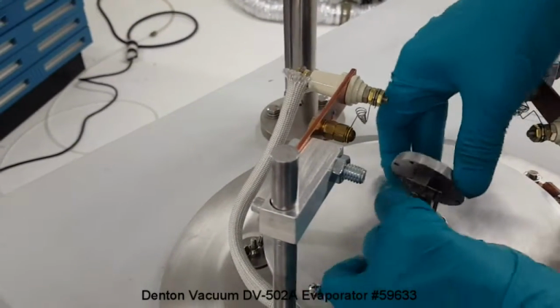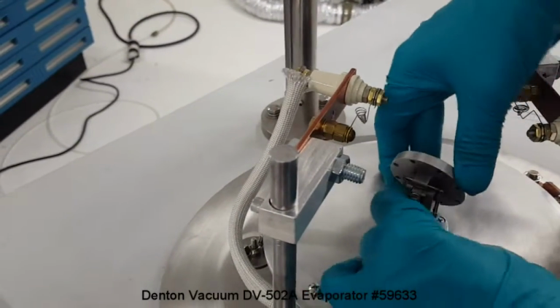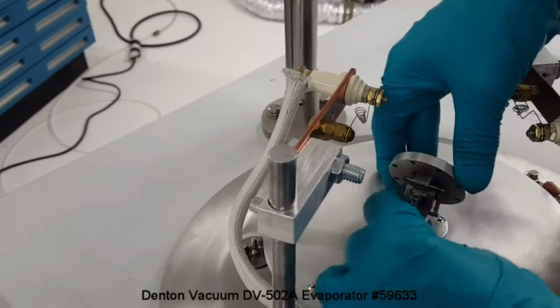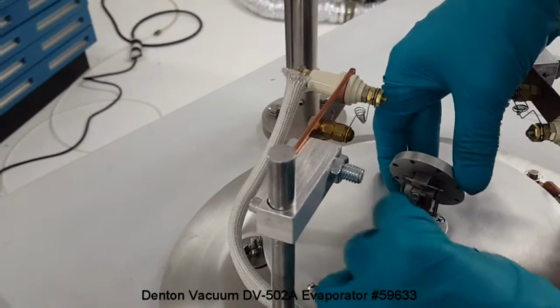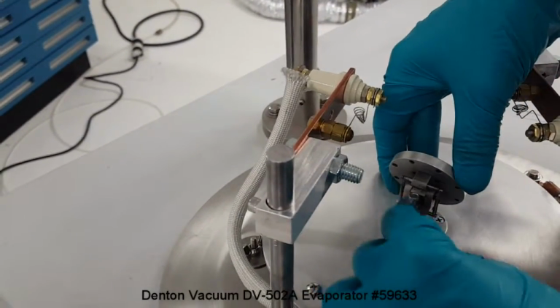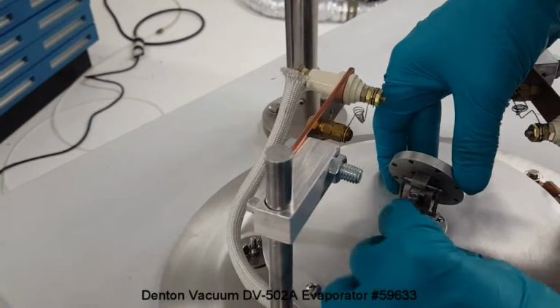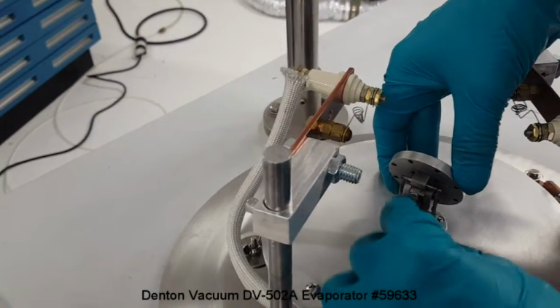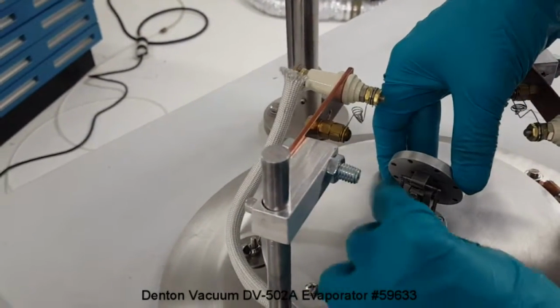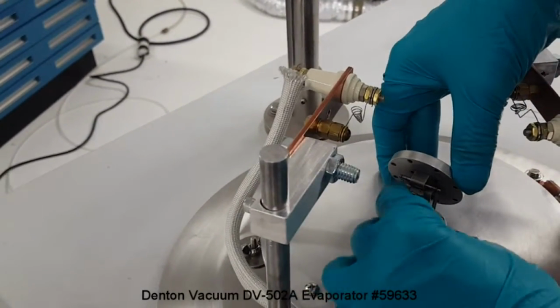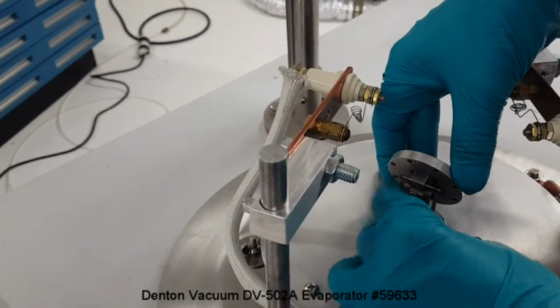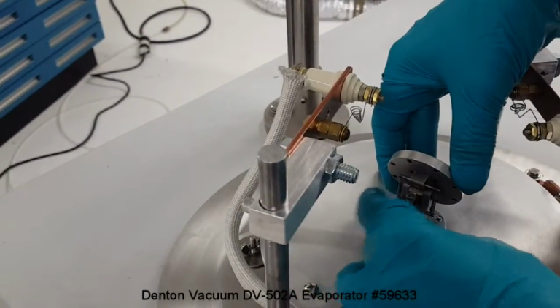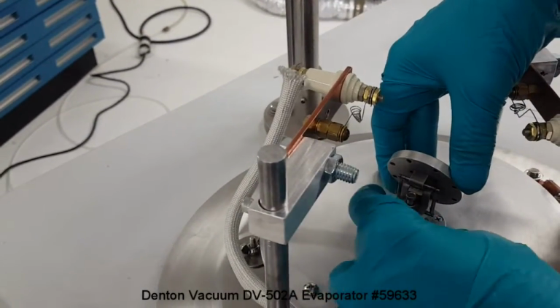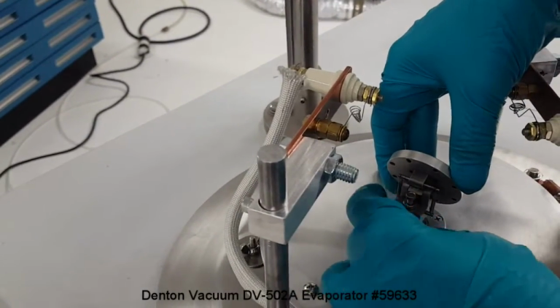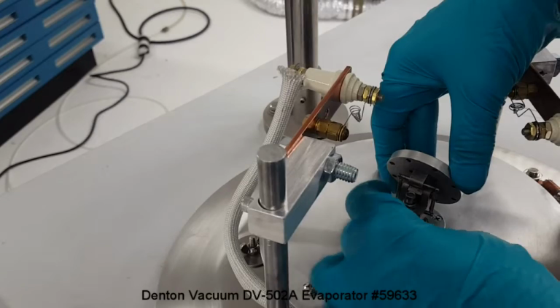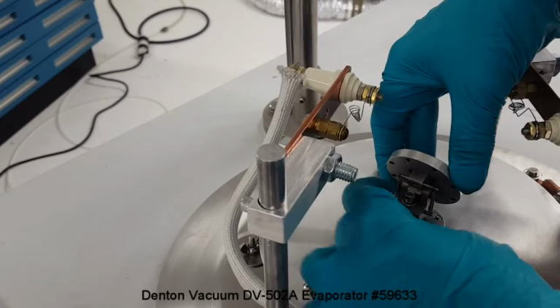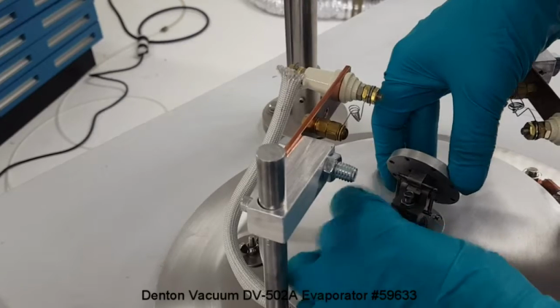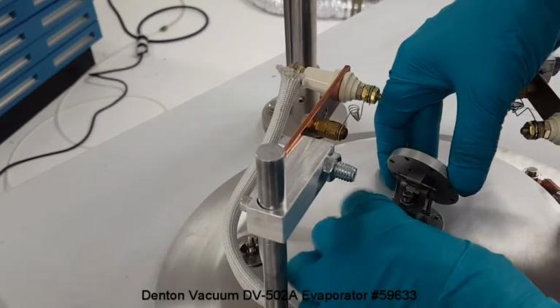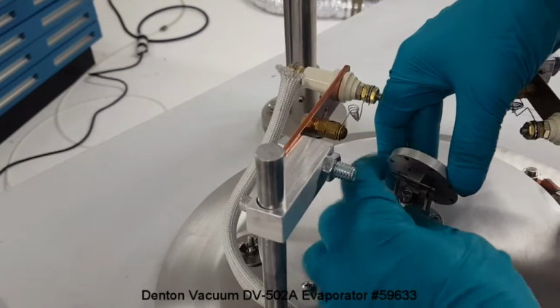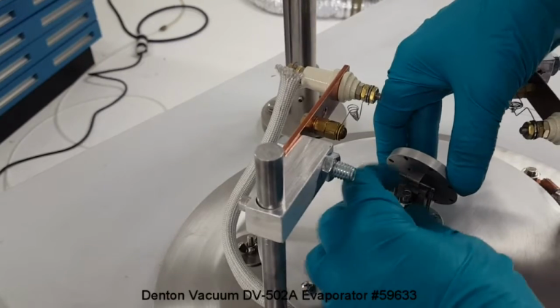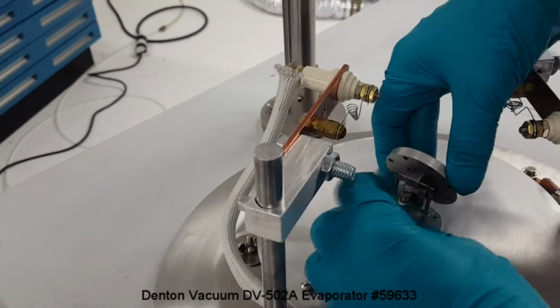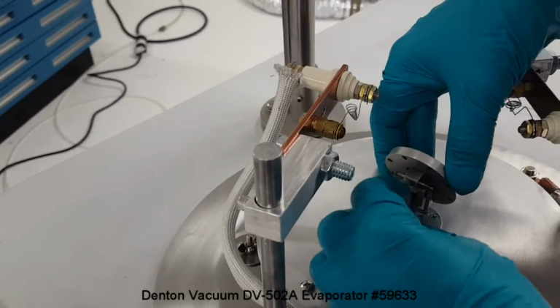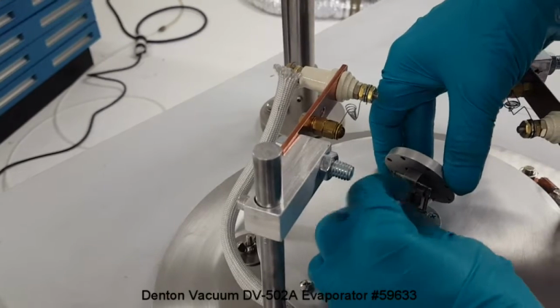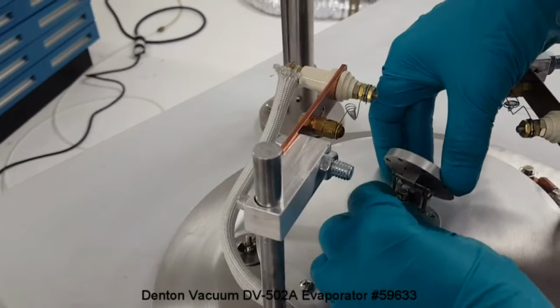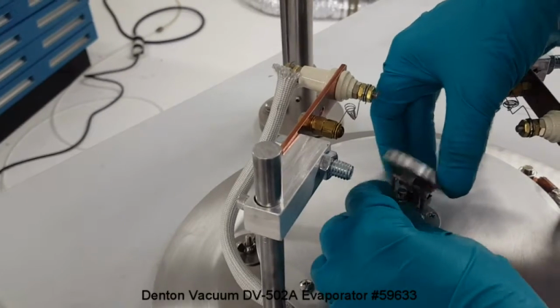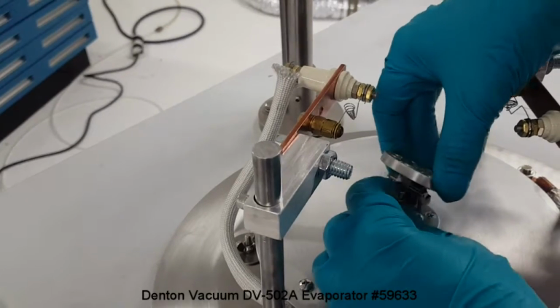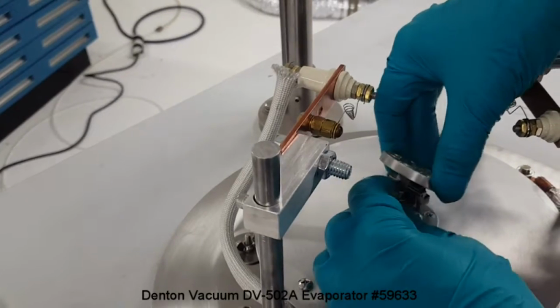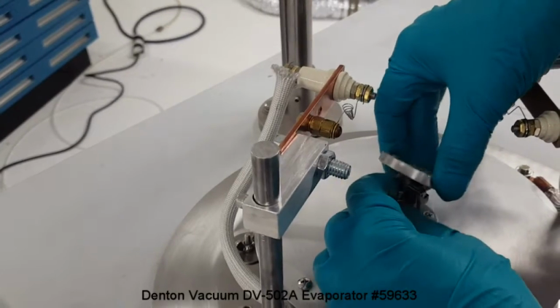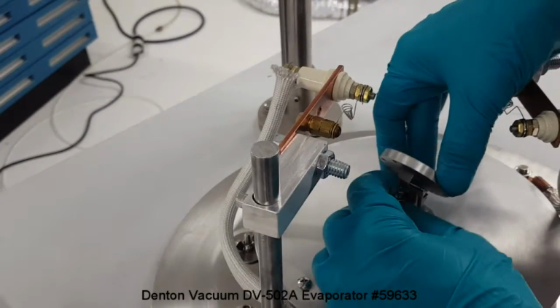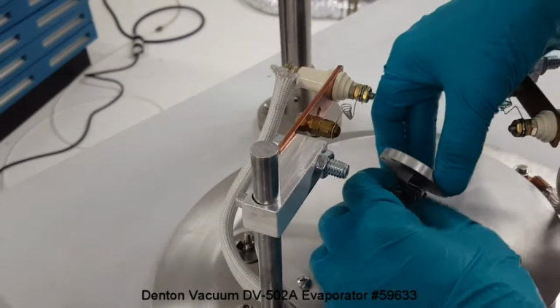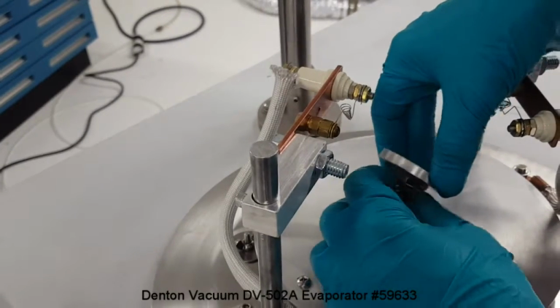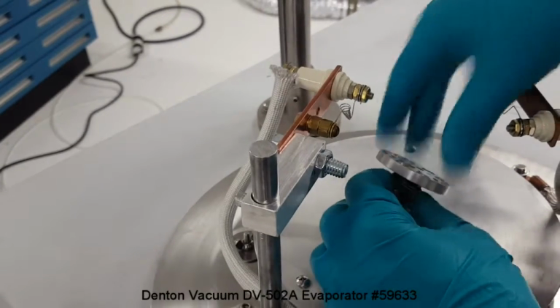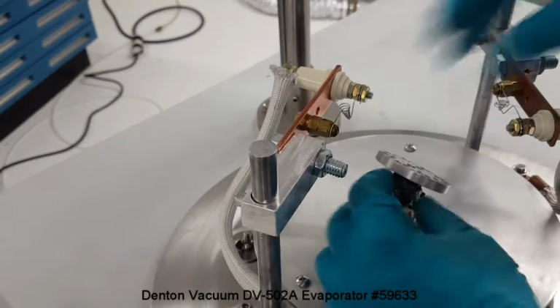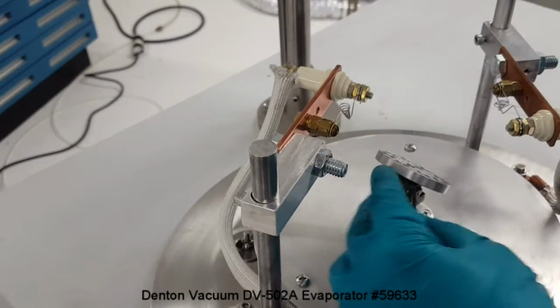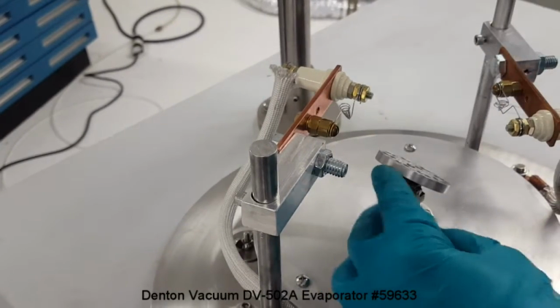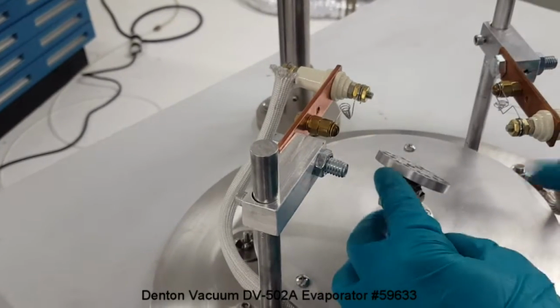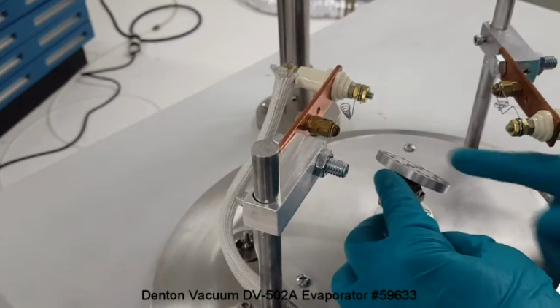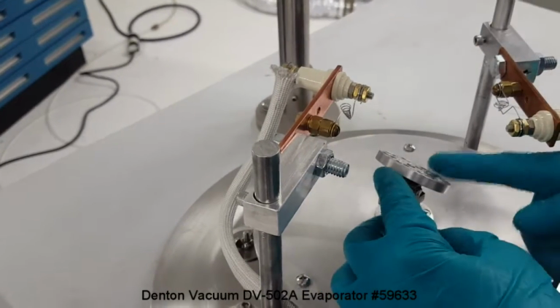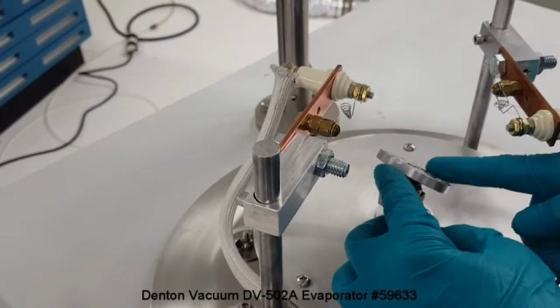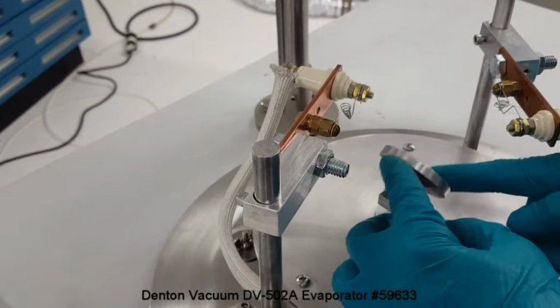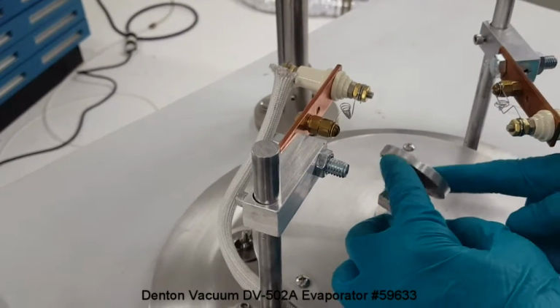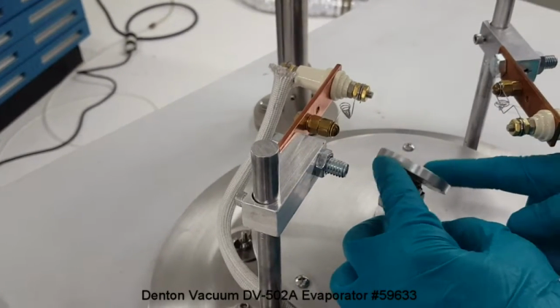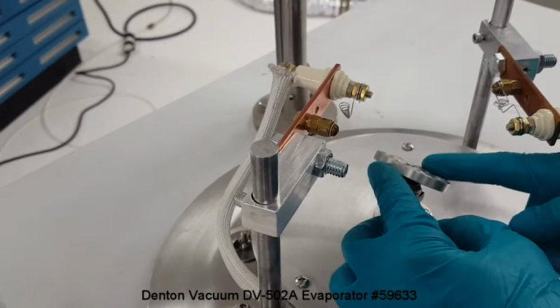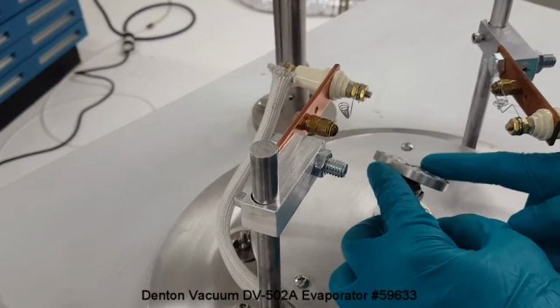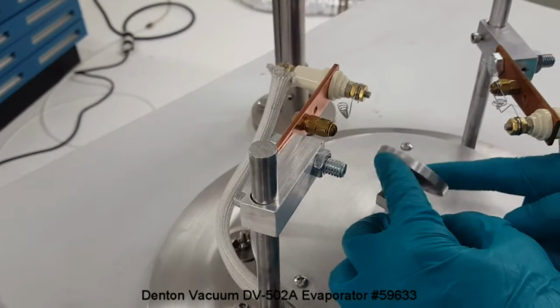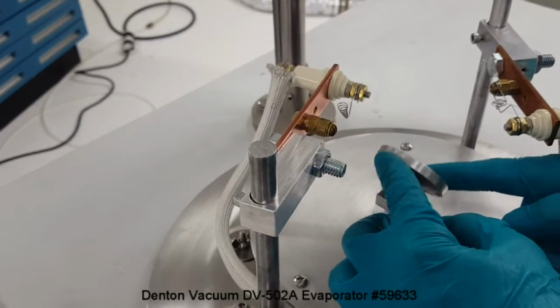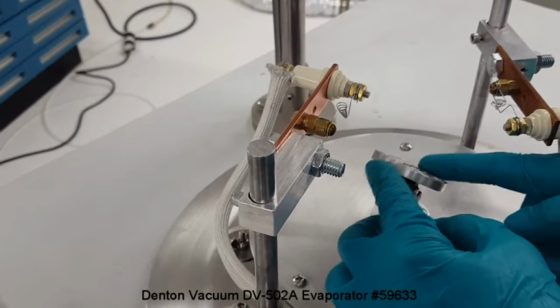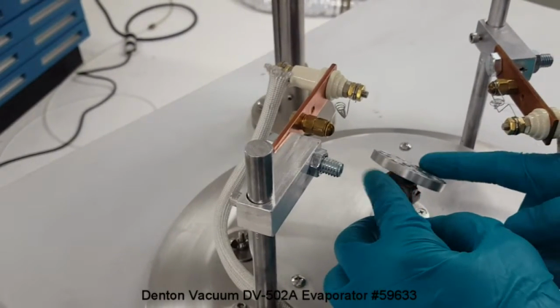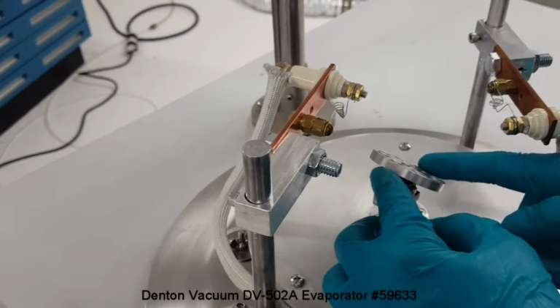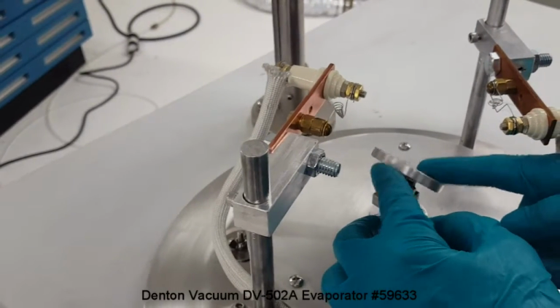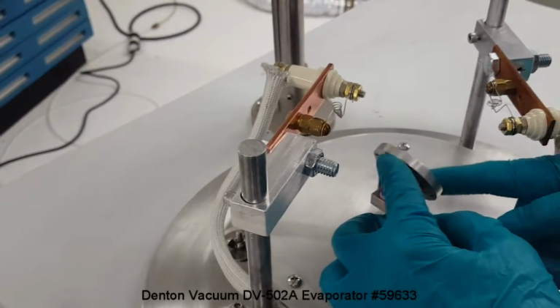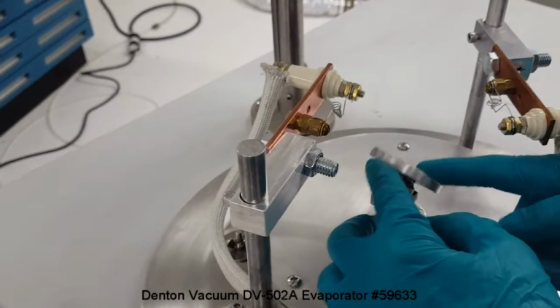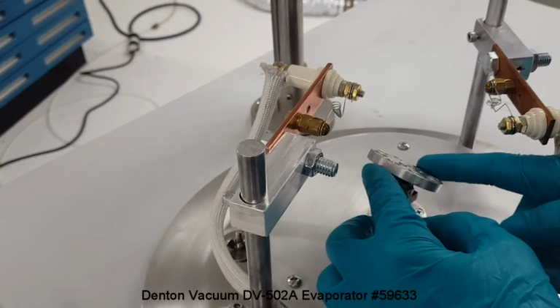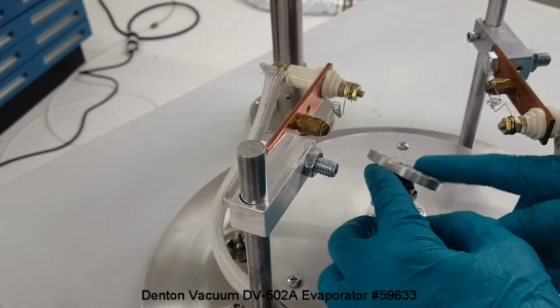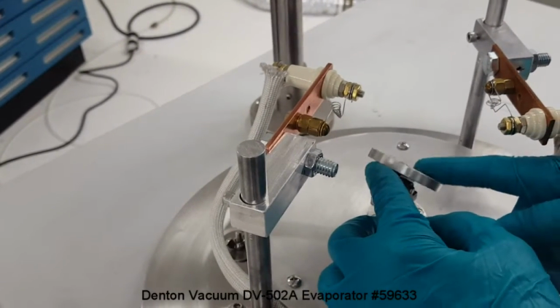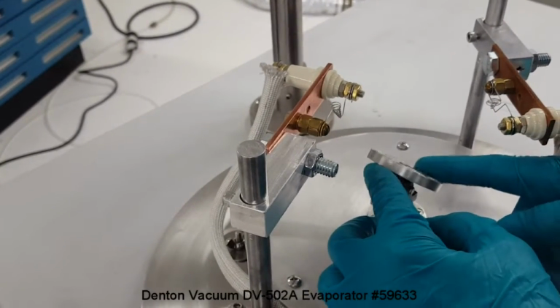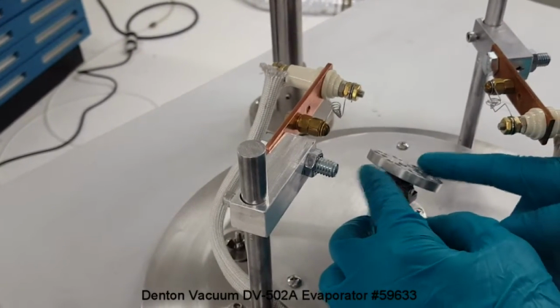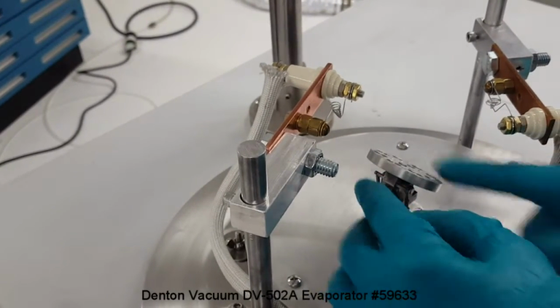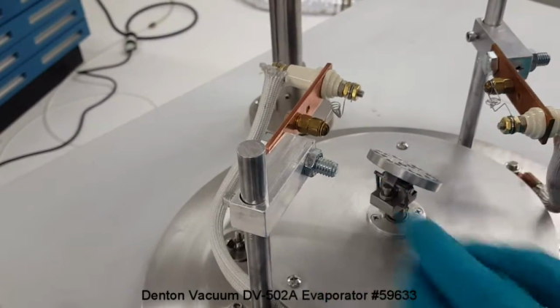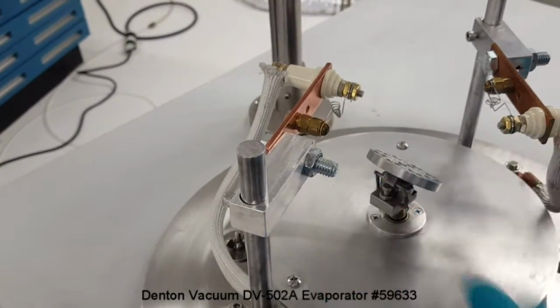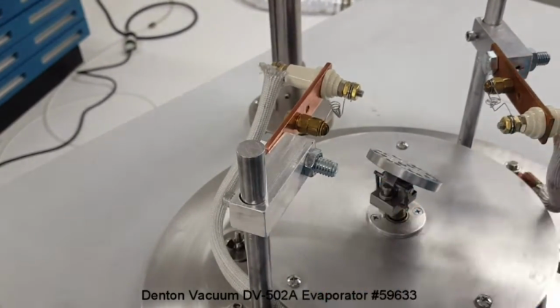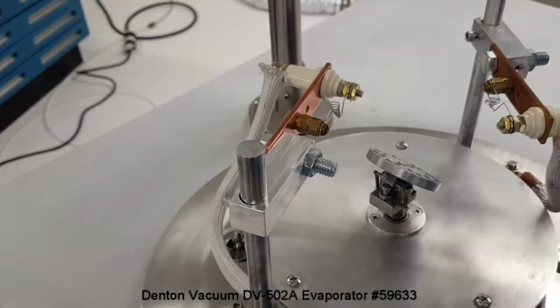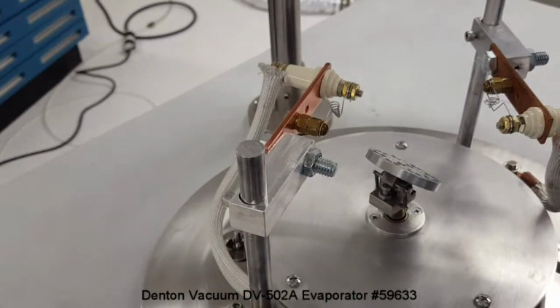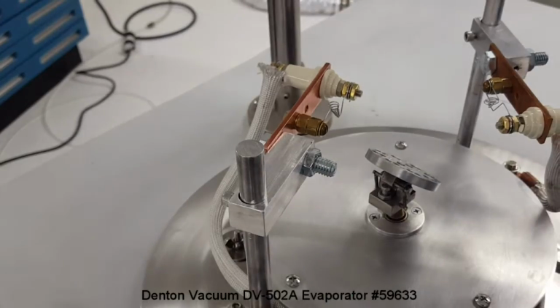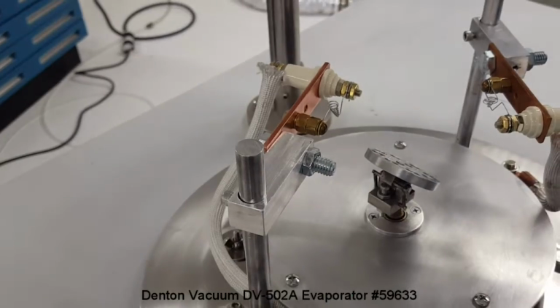By raising this screw up, we can adjust the angle or the tilt of the sample holder.